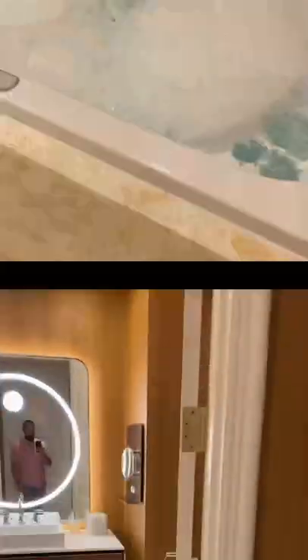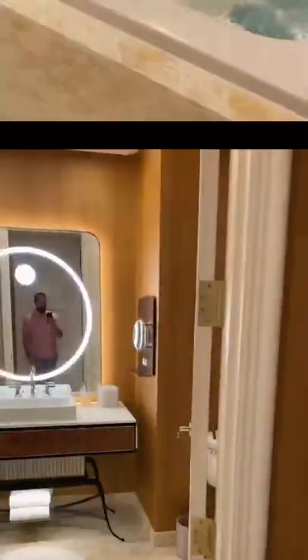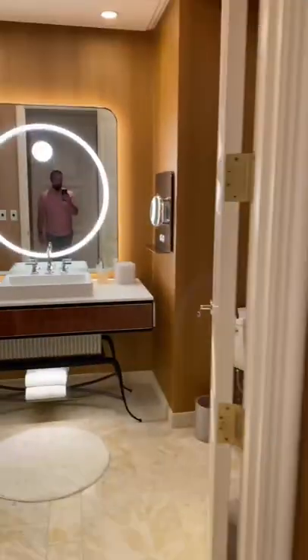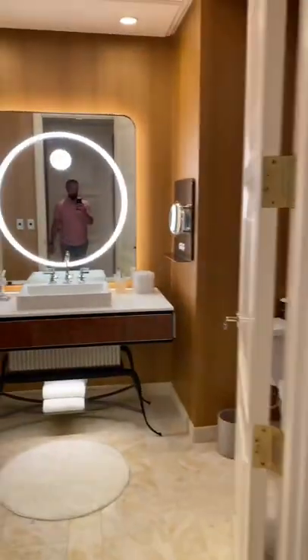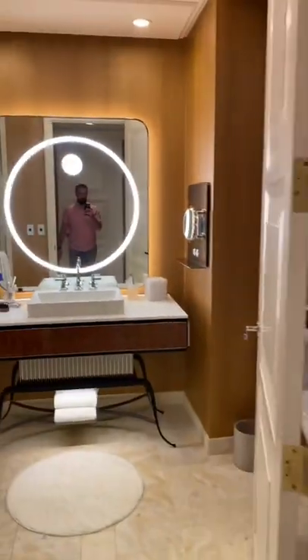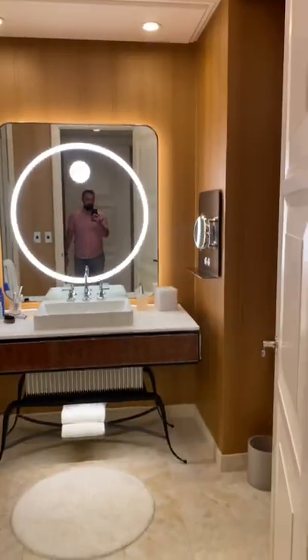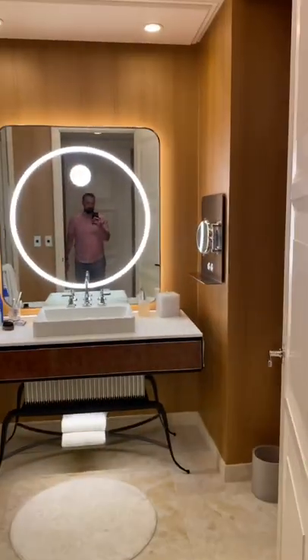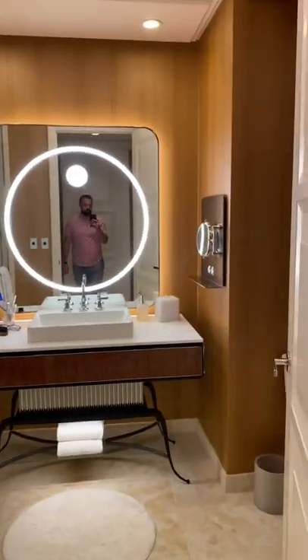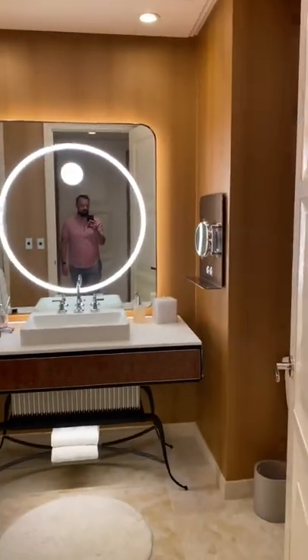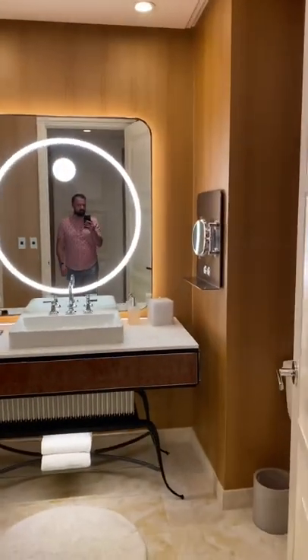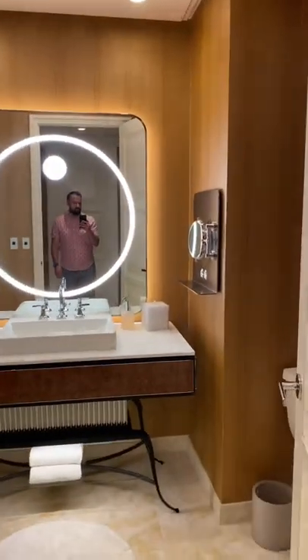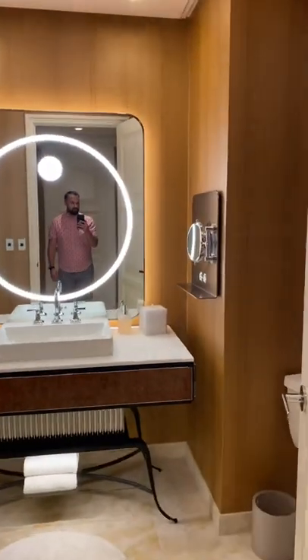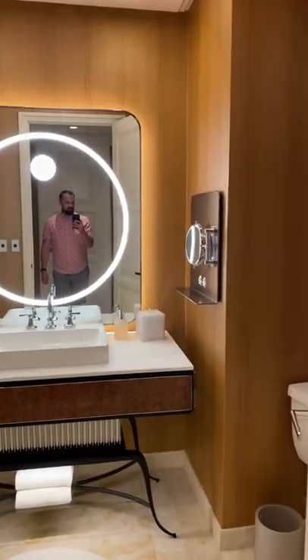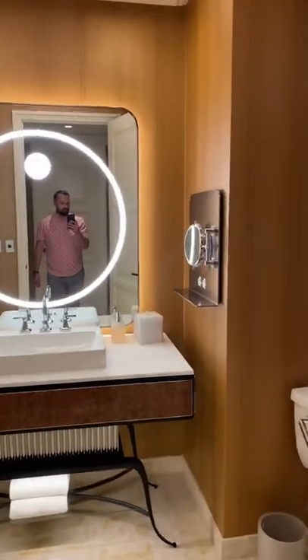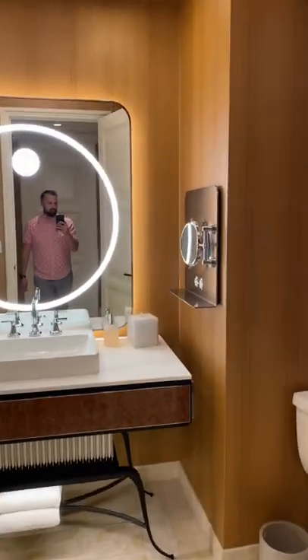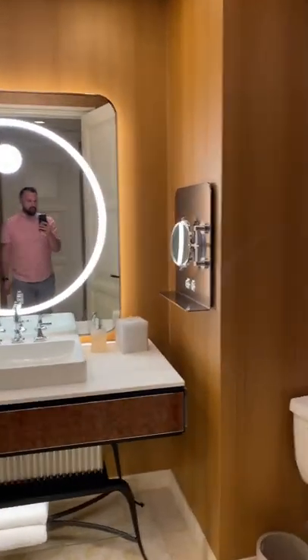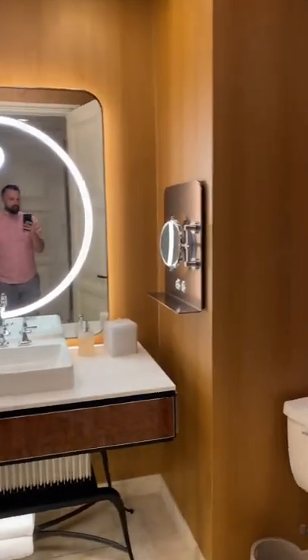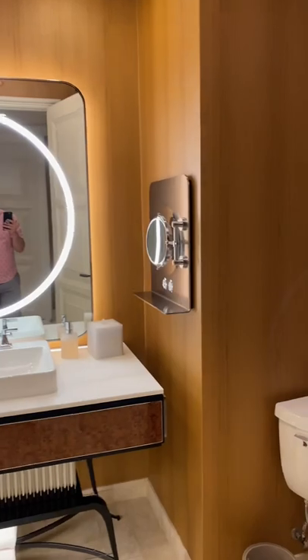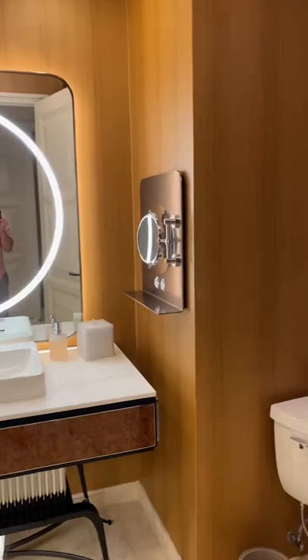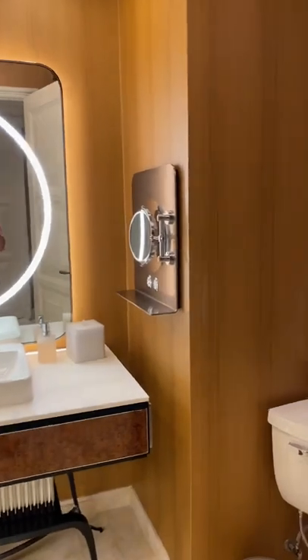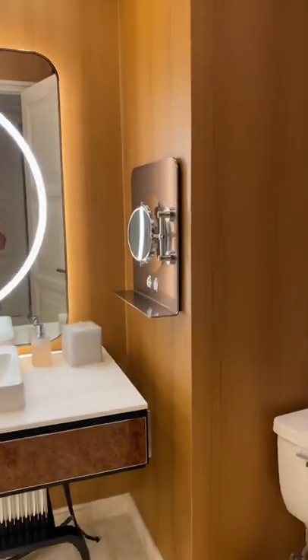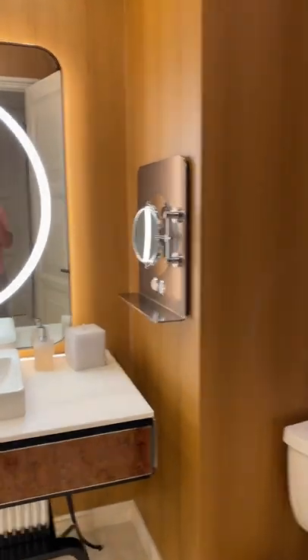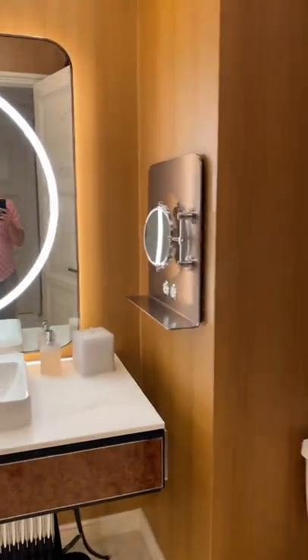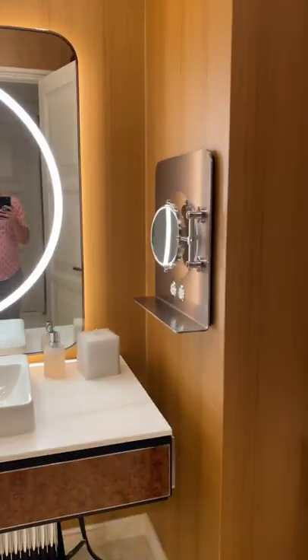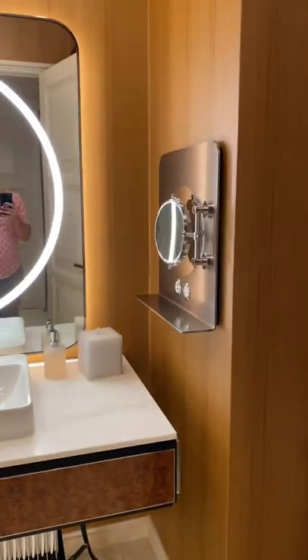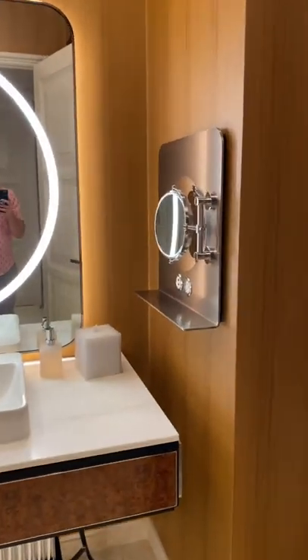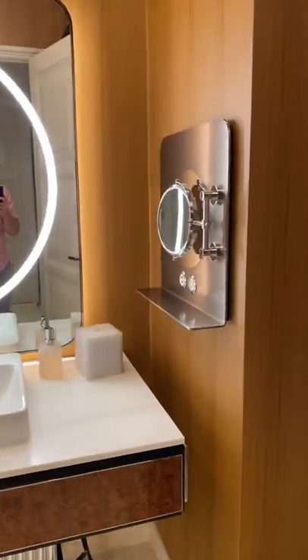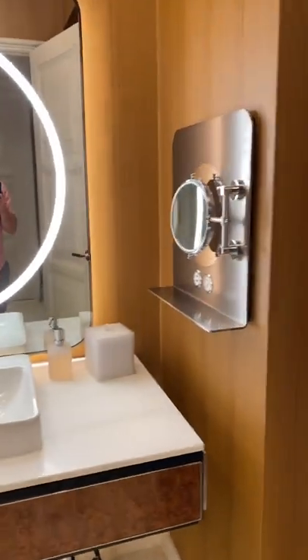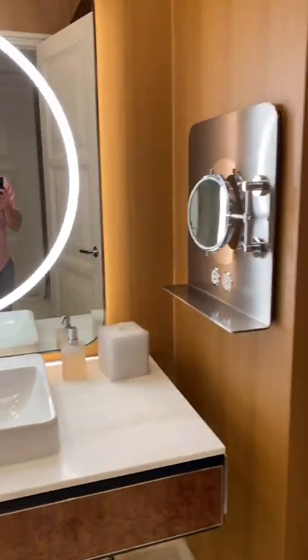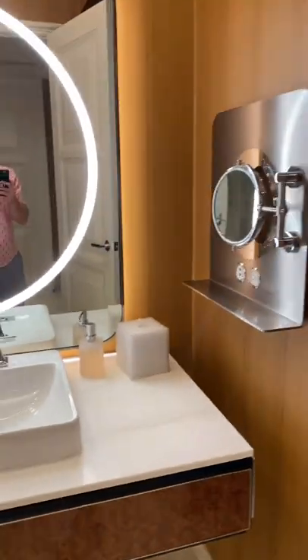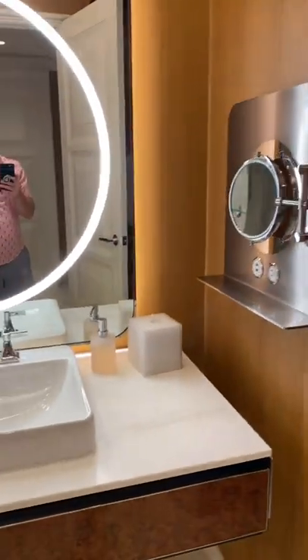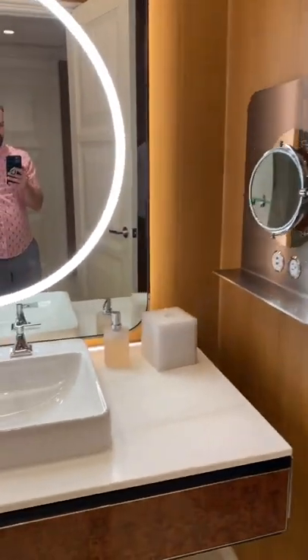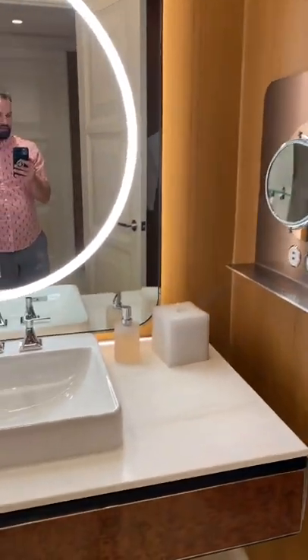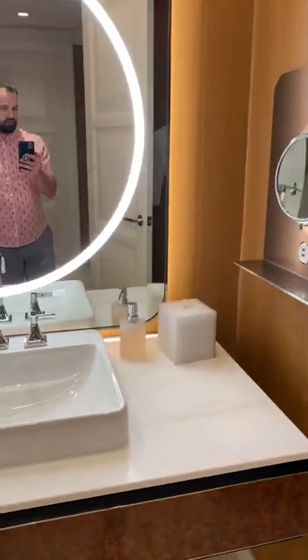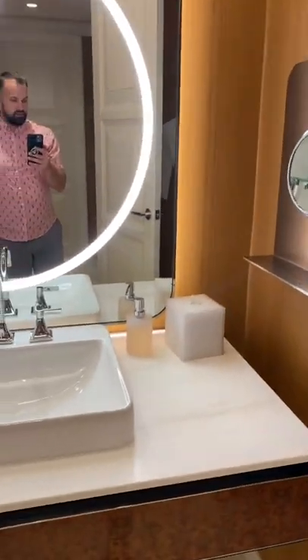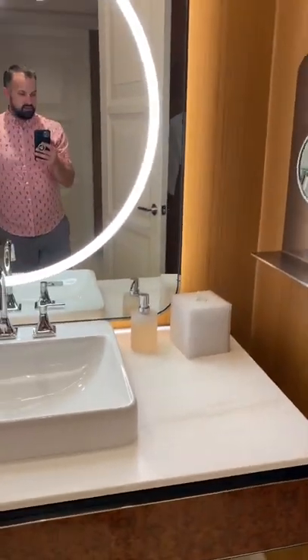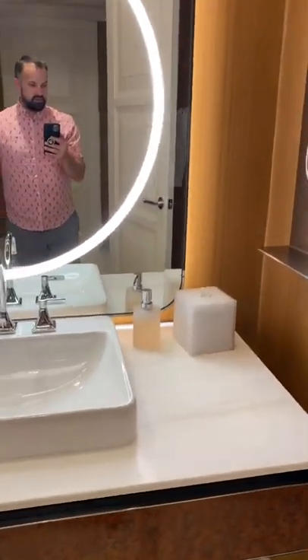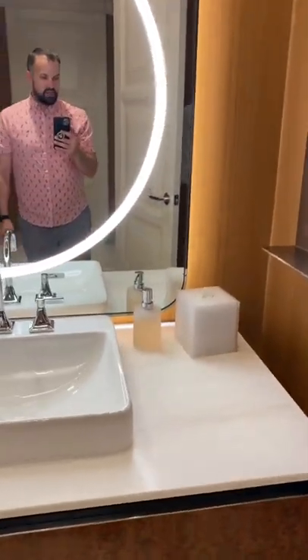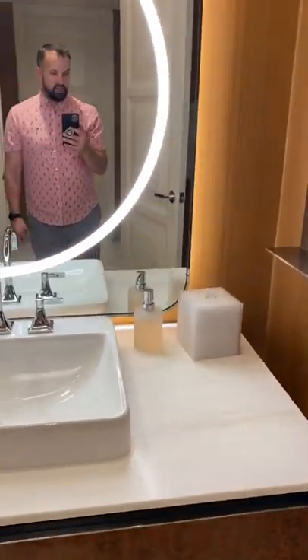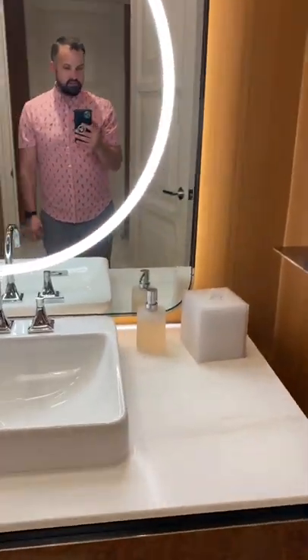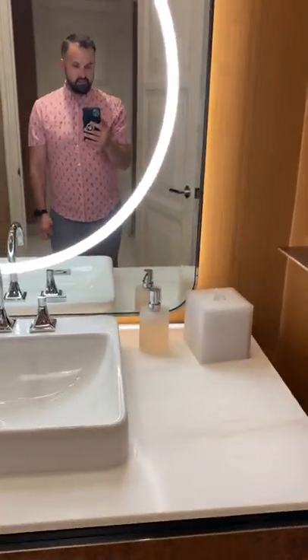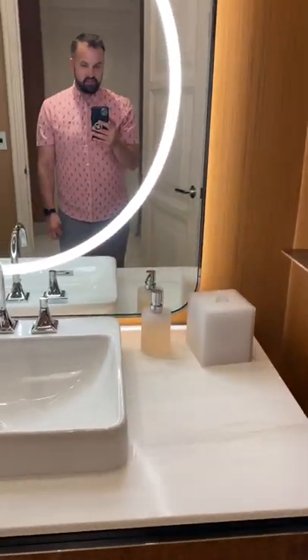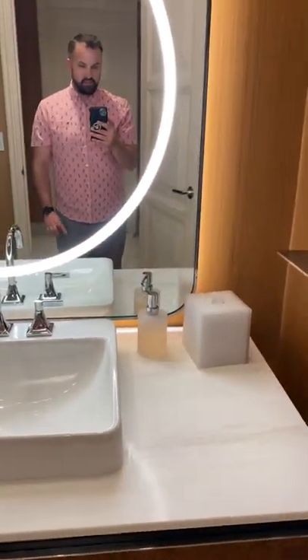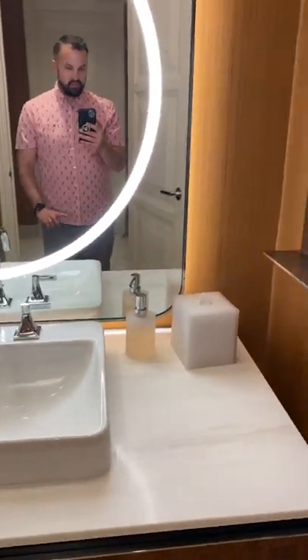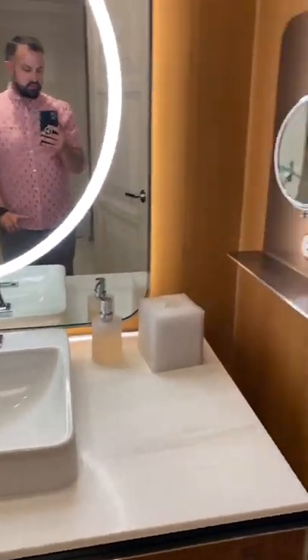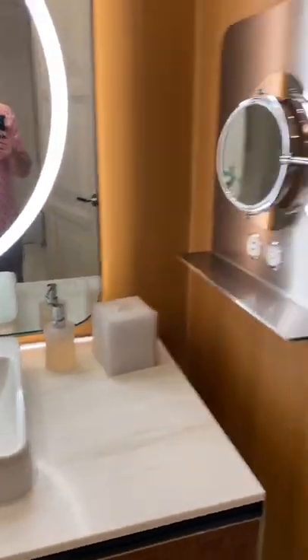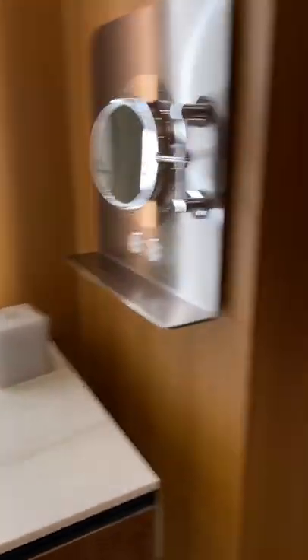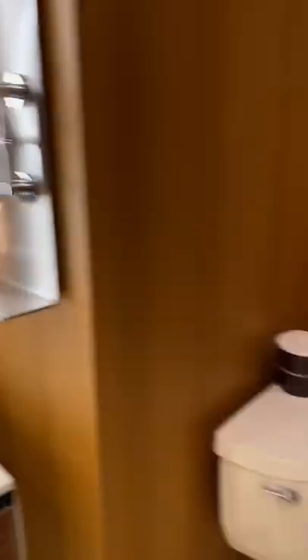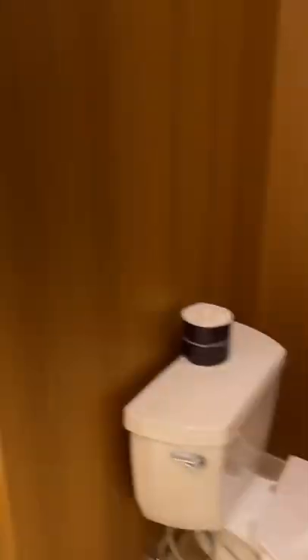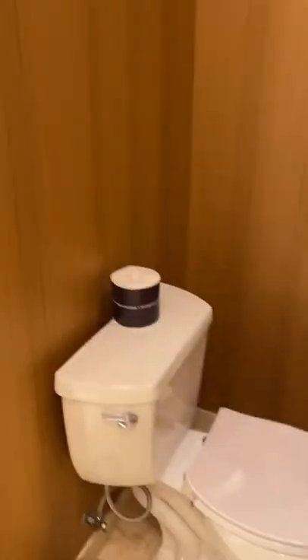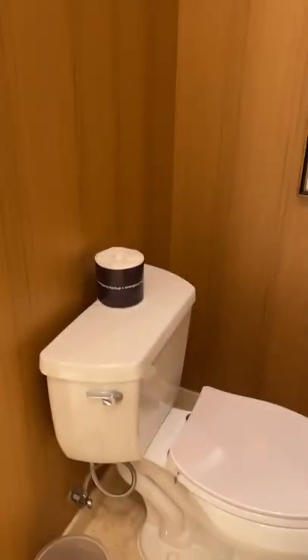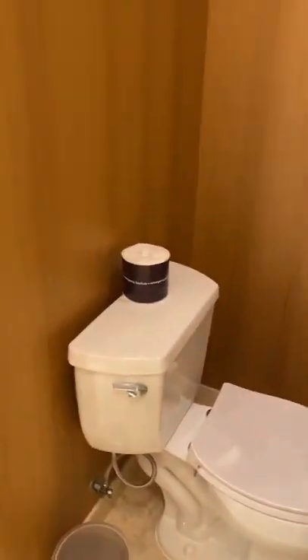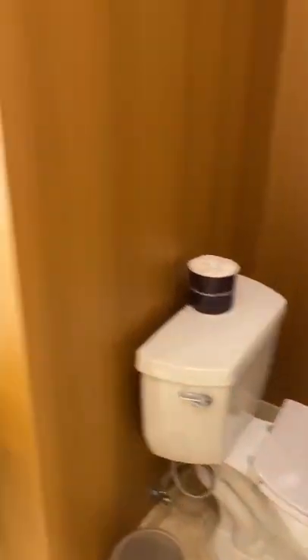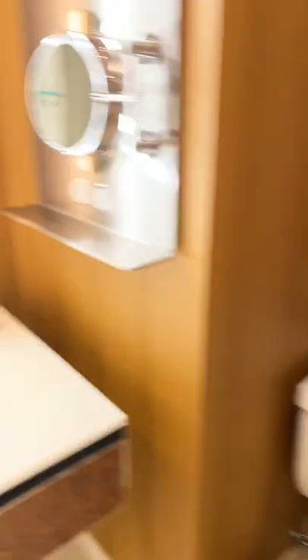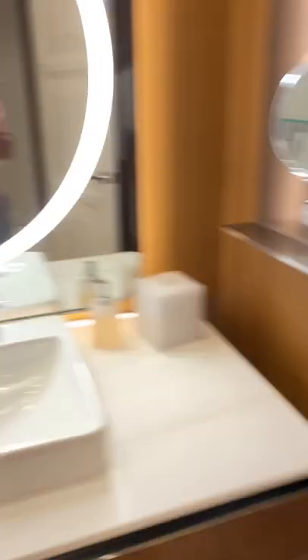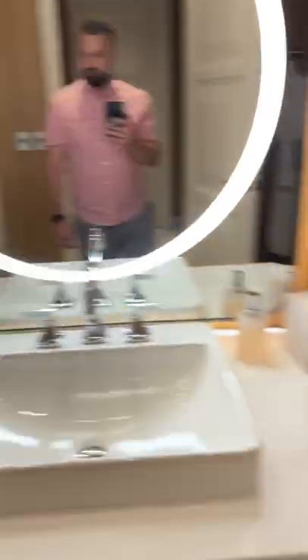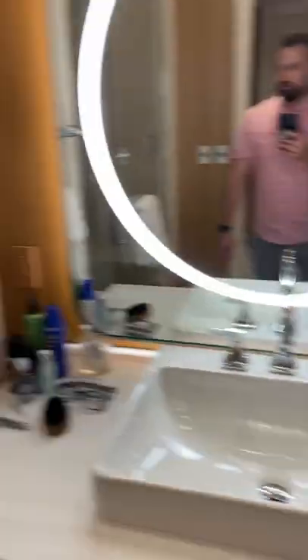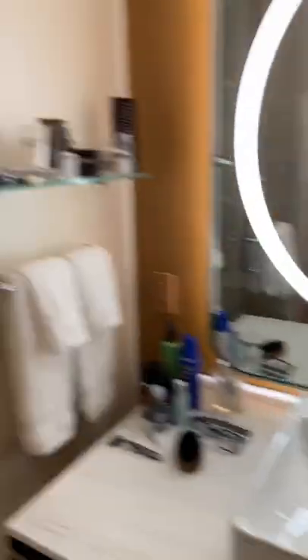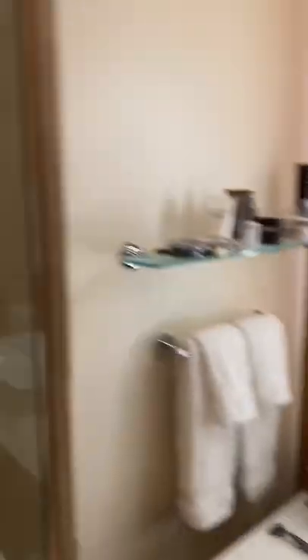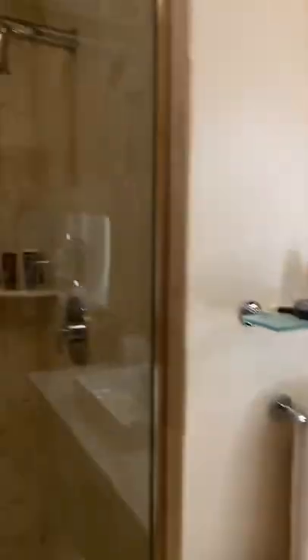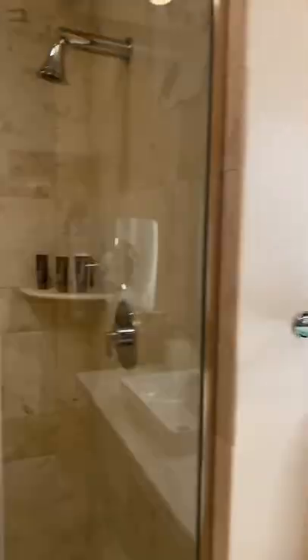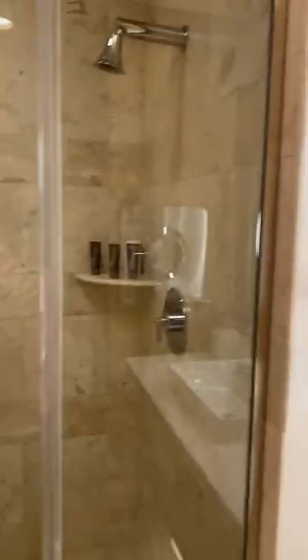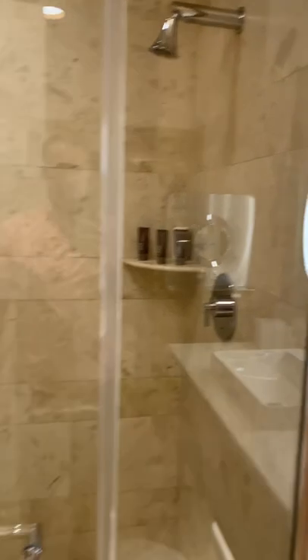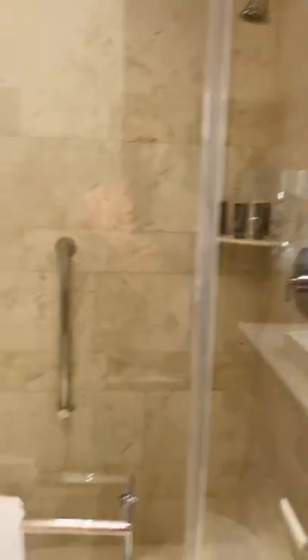Over here you have a second full bathroom — a little bit of counter space but no shelf, toilet, and shower.